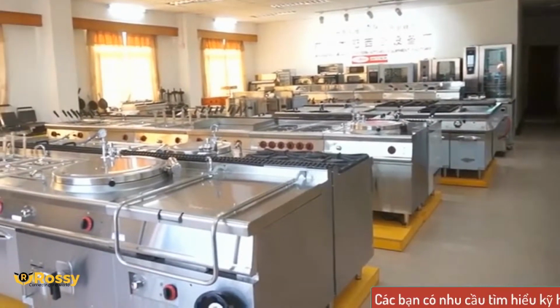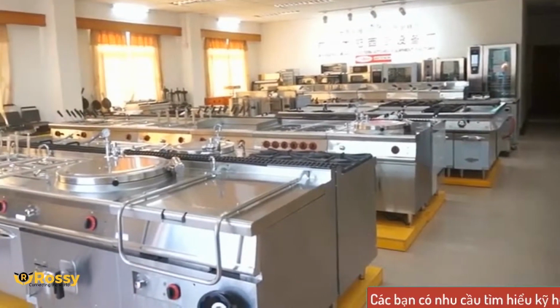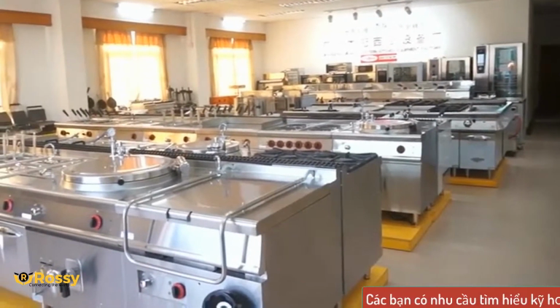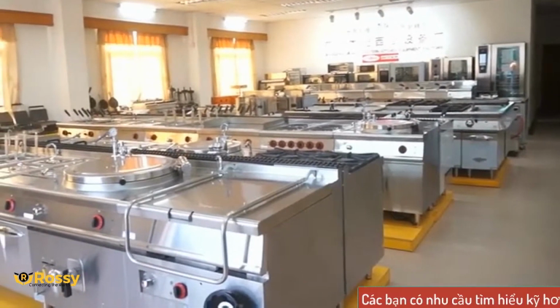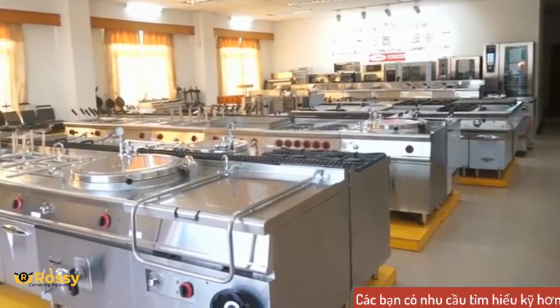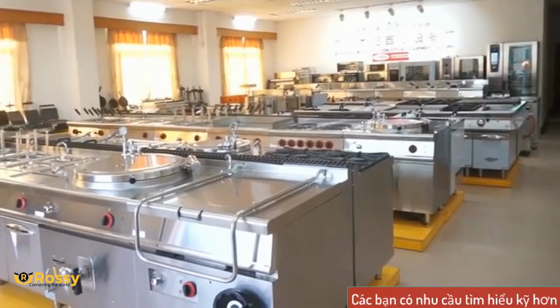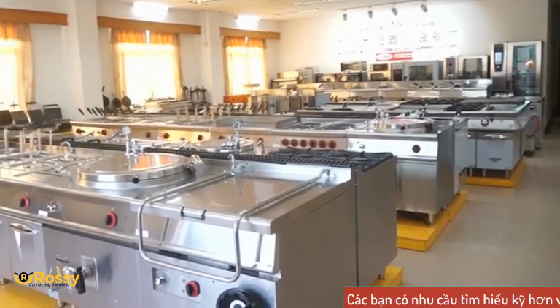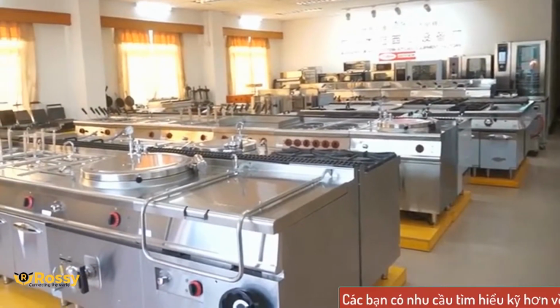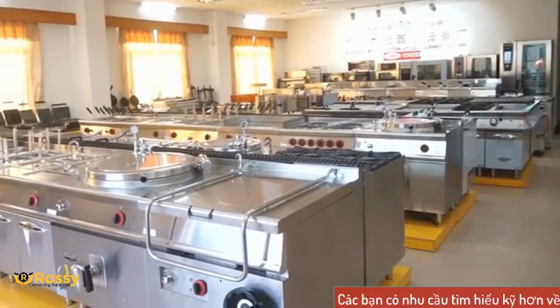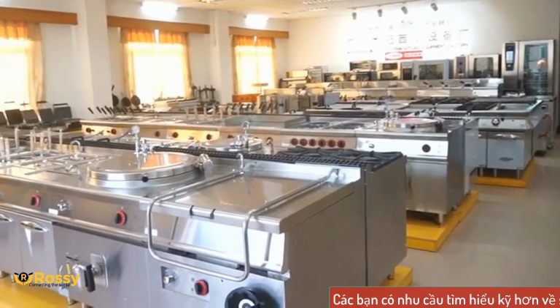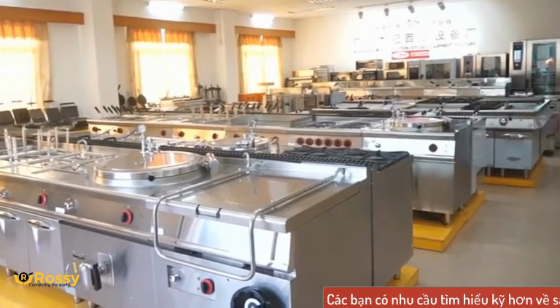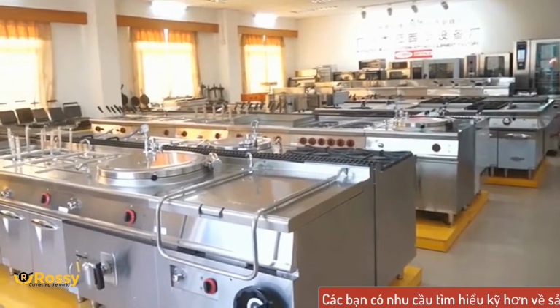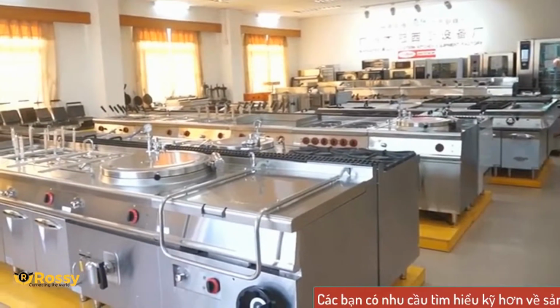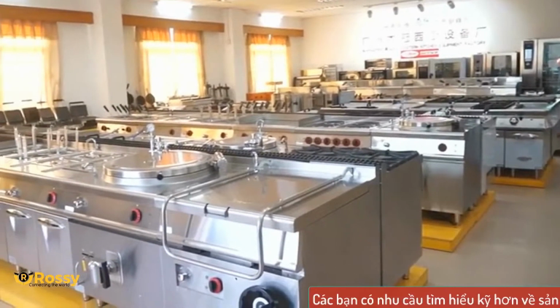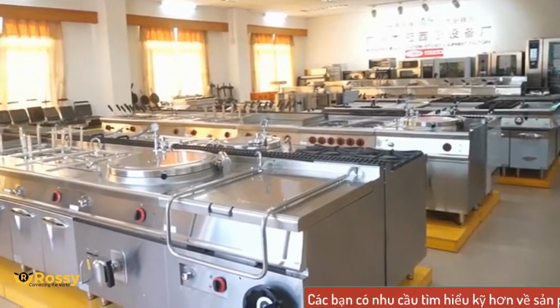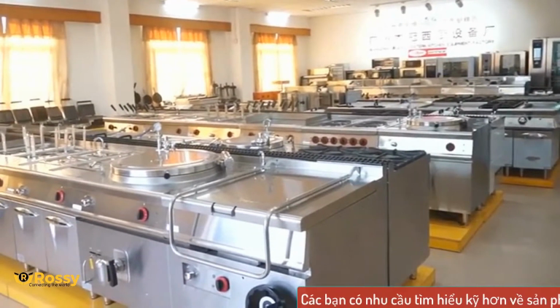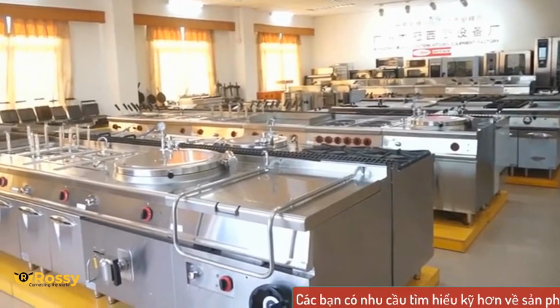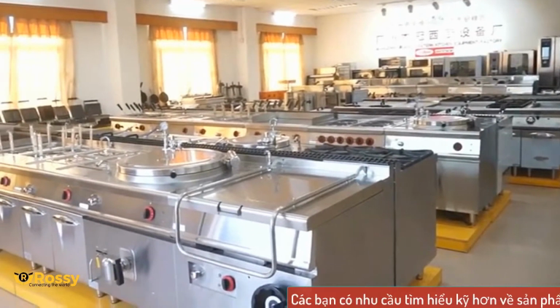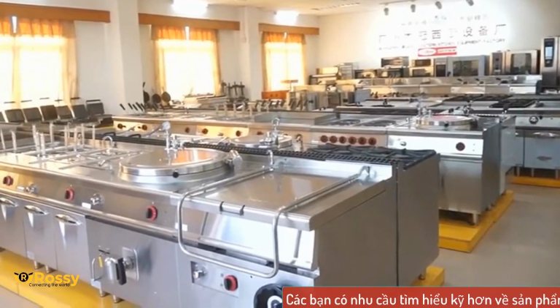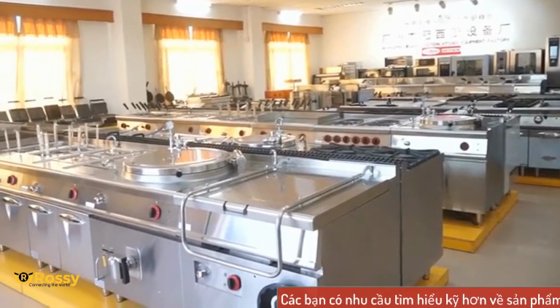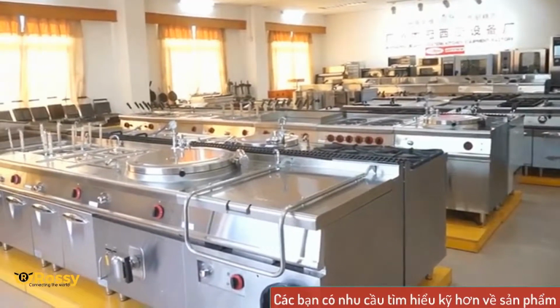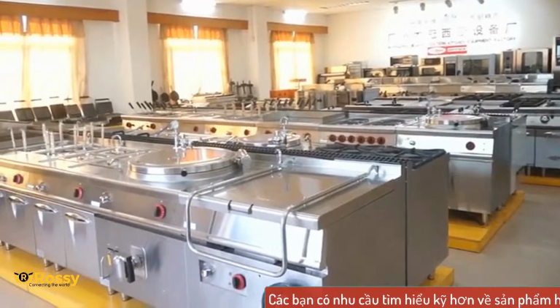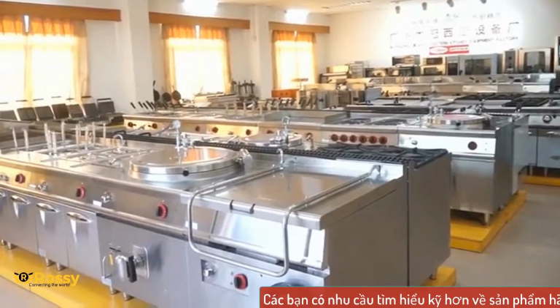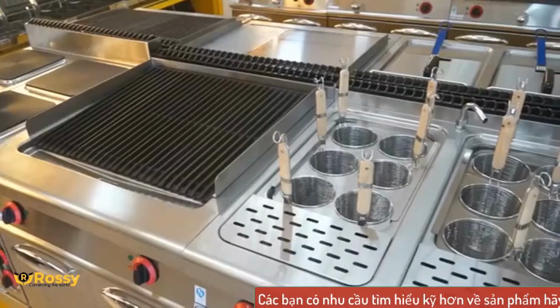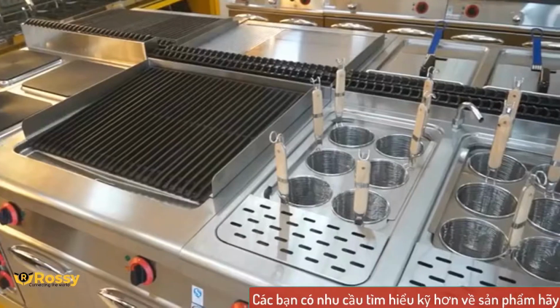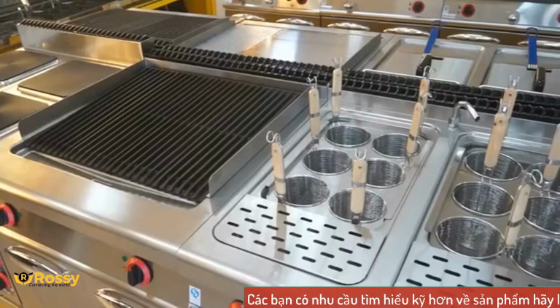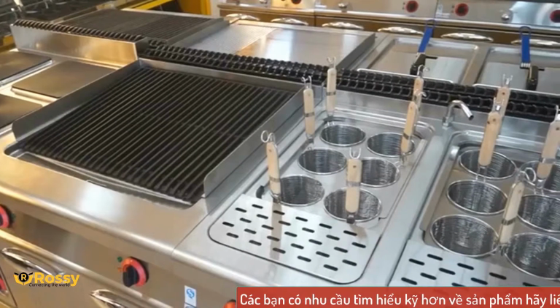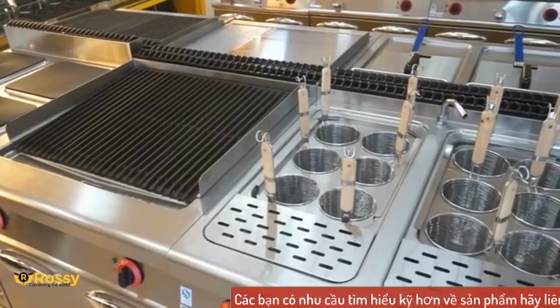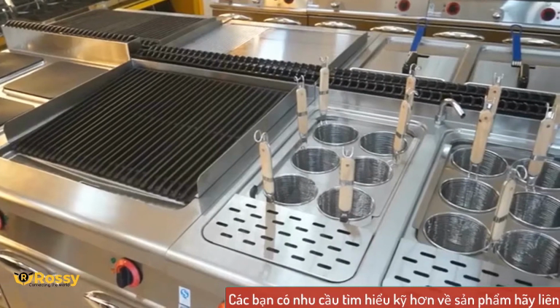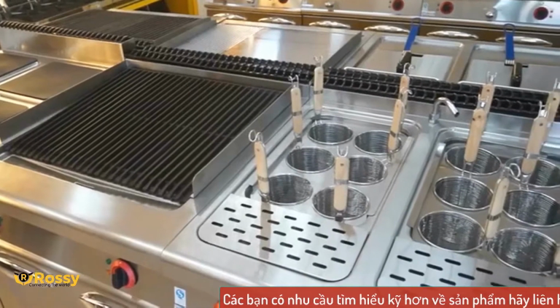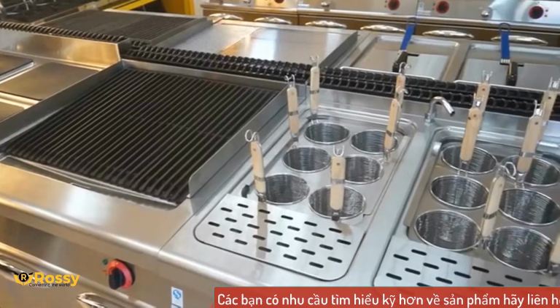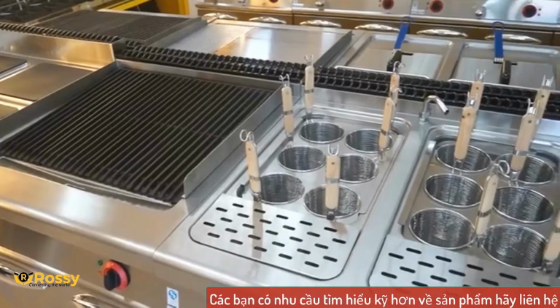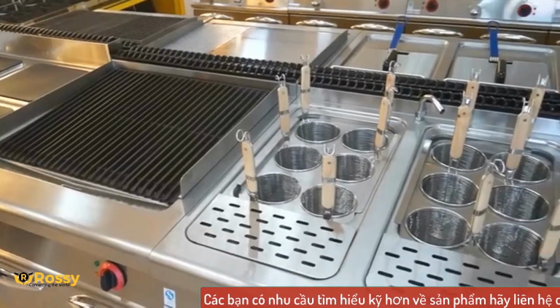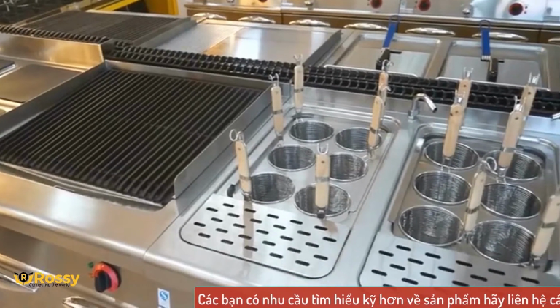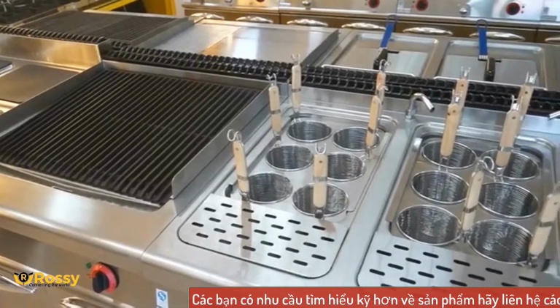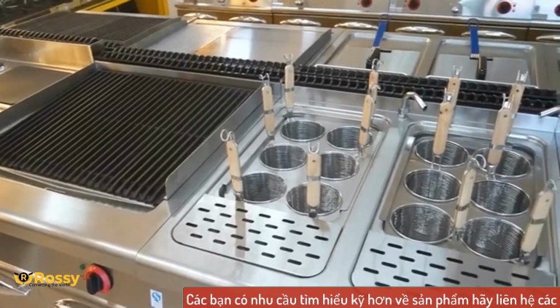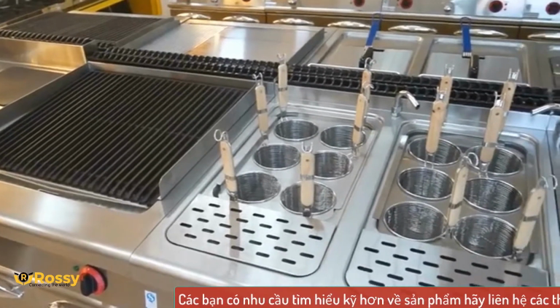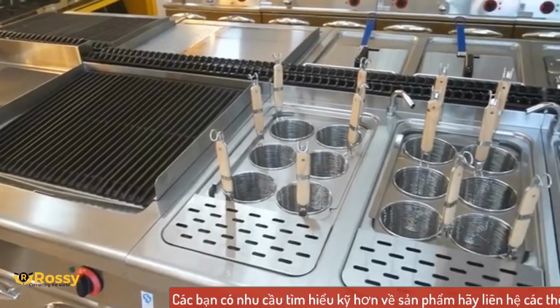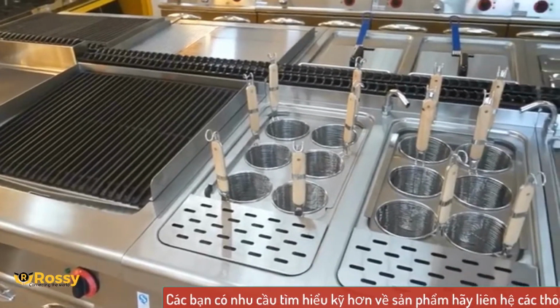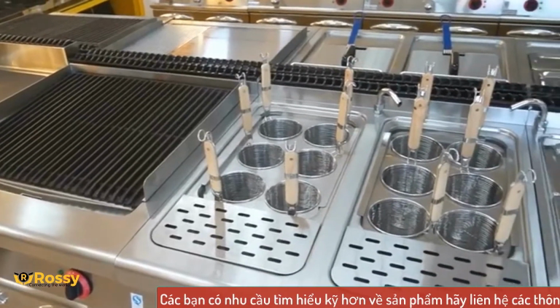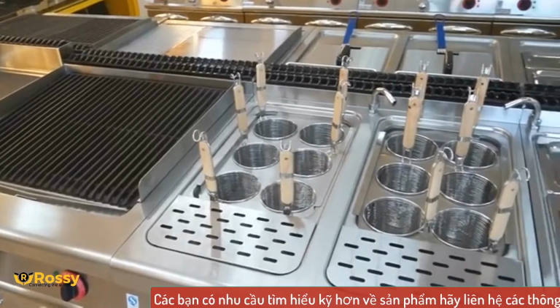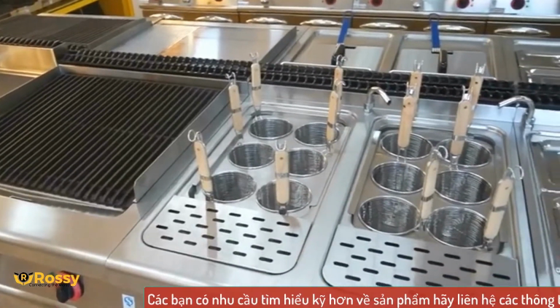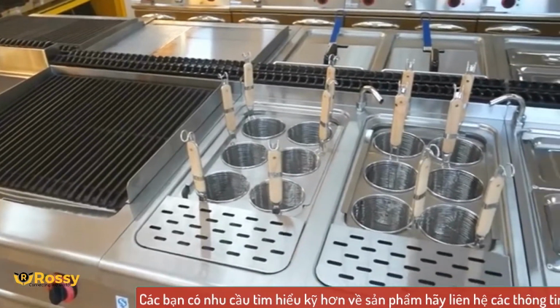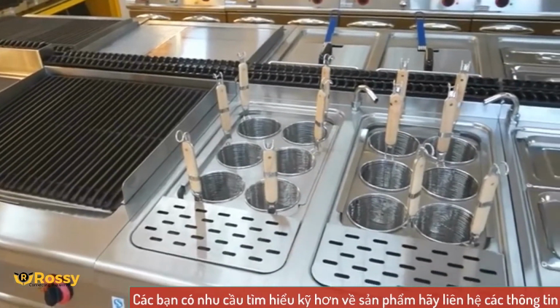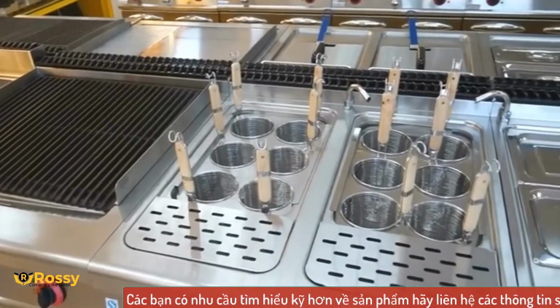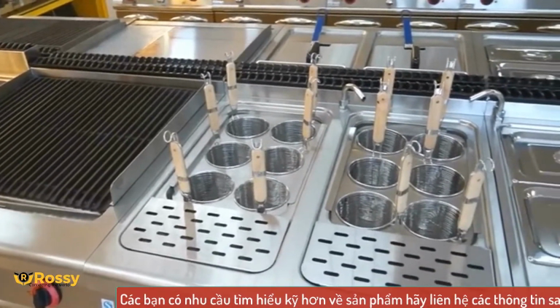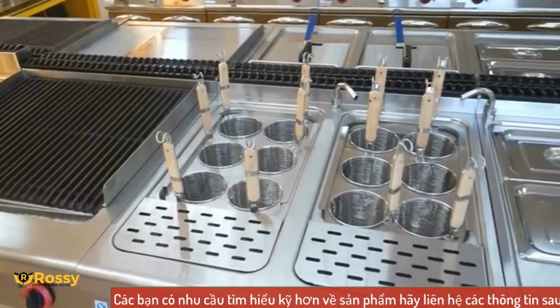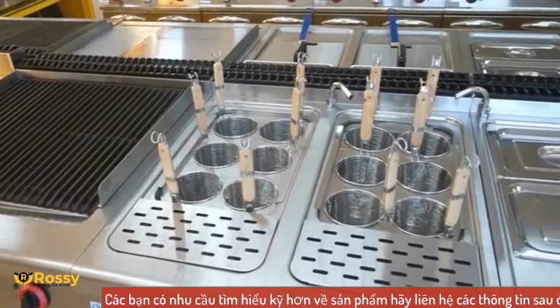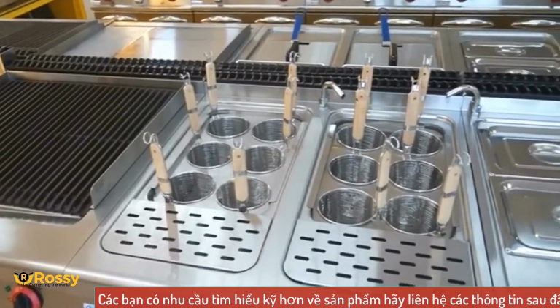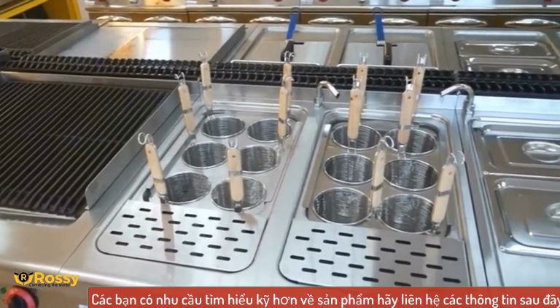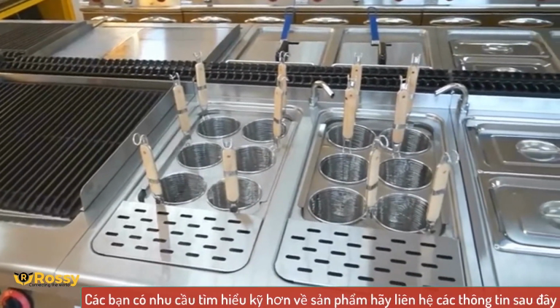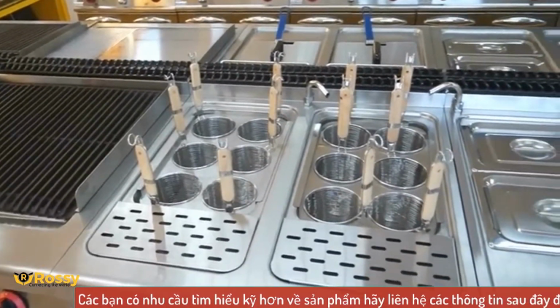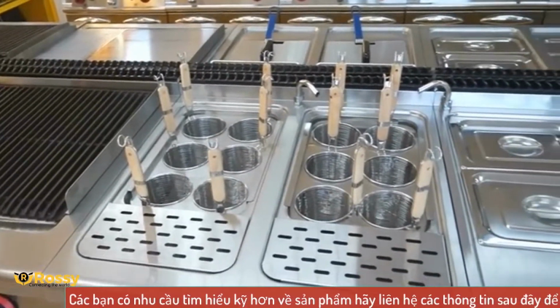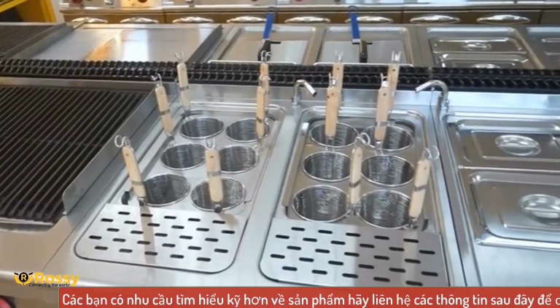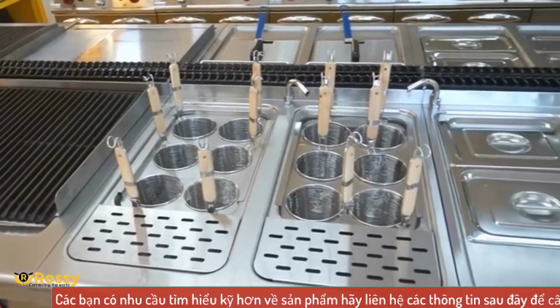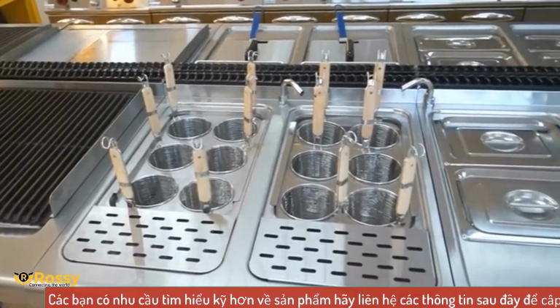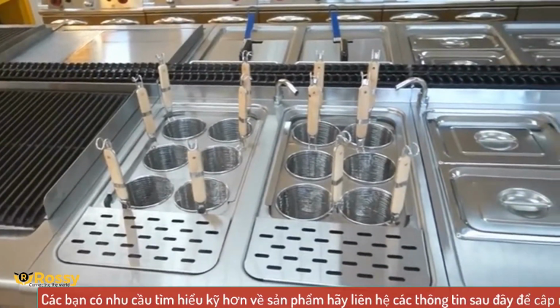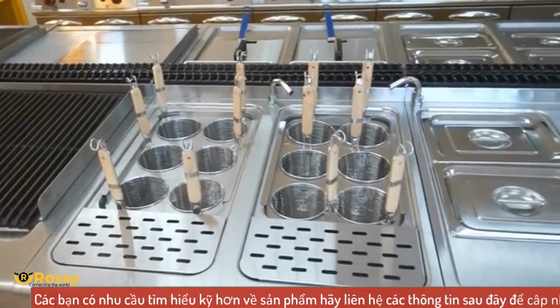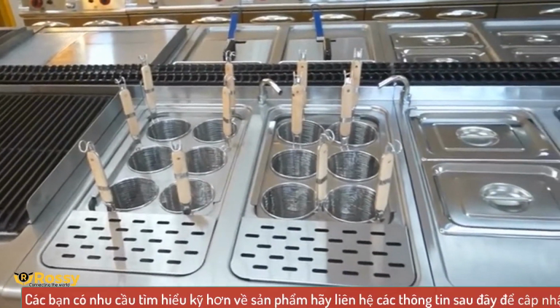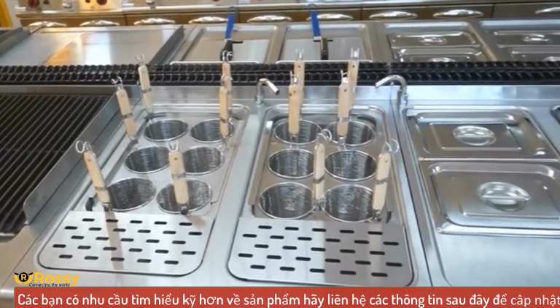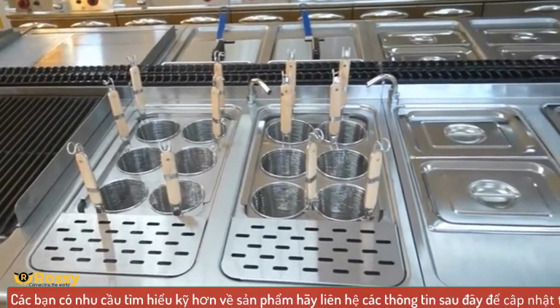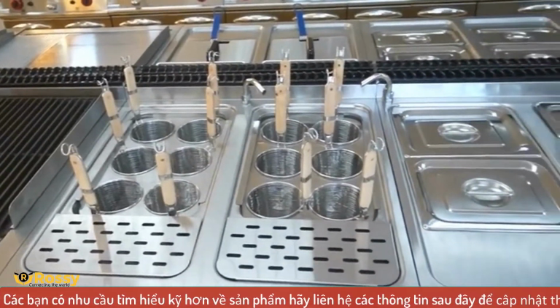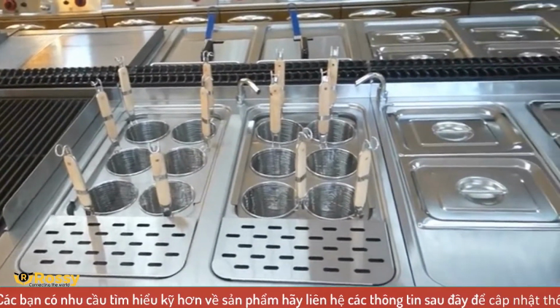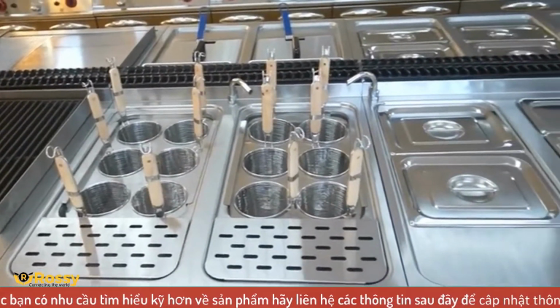WaiLand đặc biệt chú trọng đến thiết kế để làm nổi bật sự phát triển công nghệ sản phẩm mà không ảnh hưởng đến chất lượng sản phẩm.